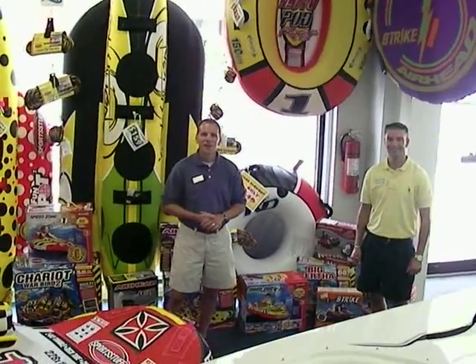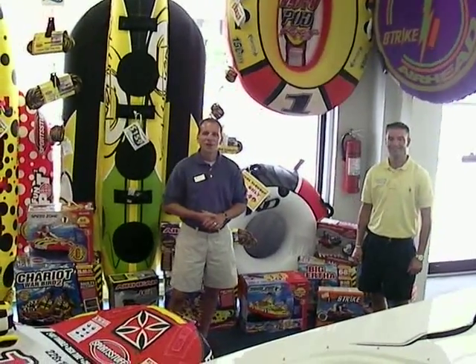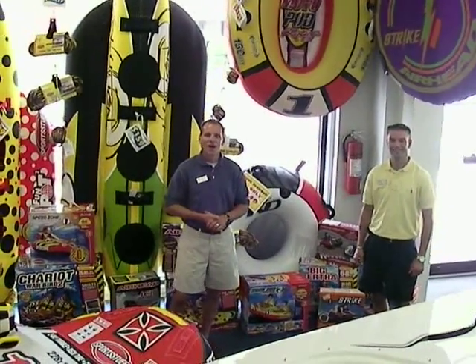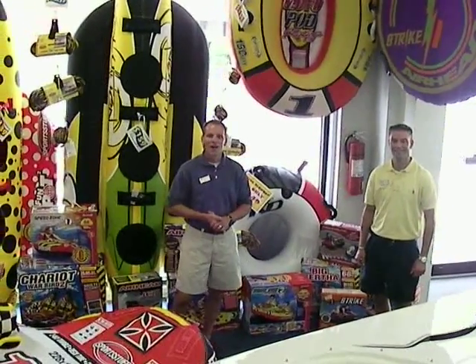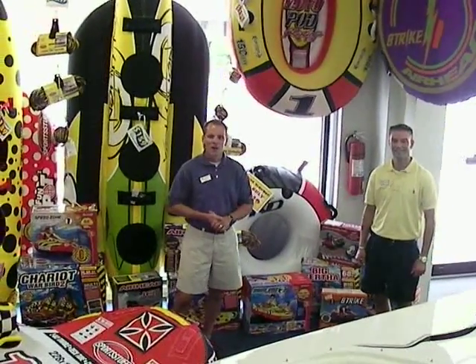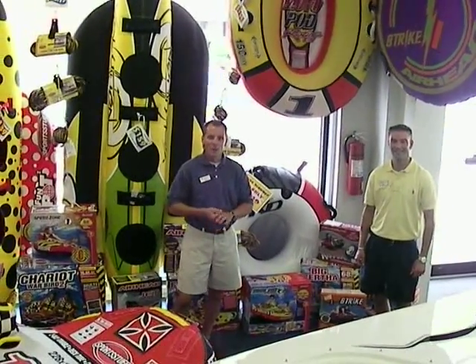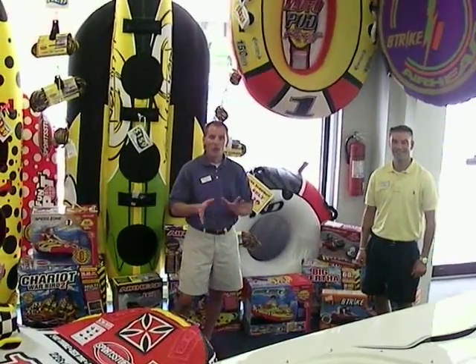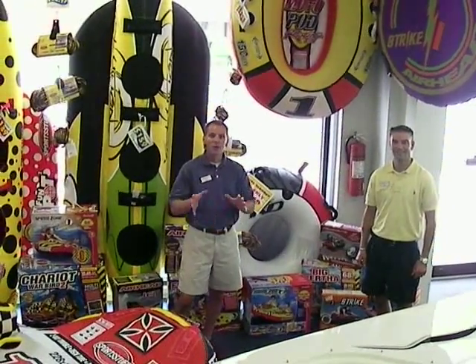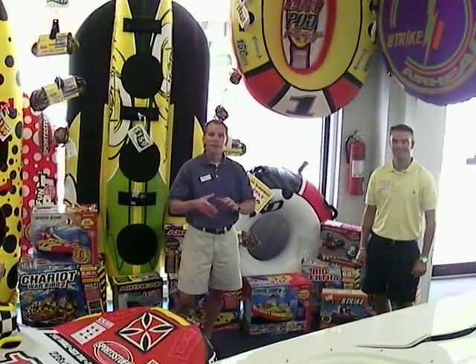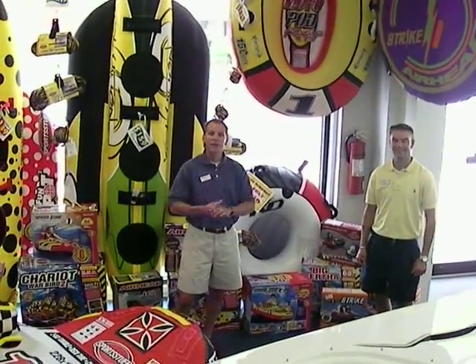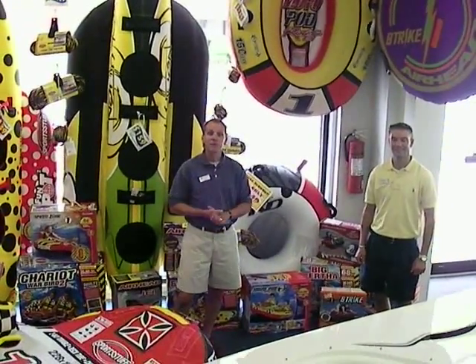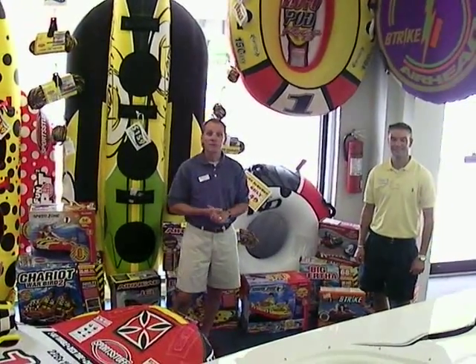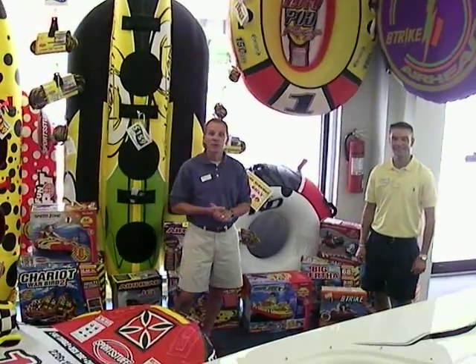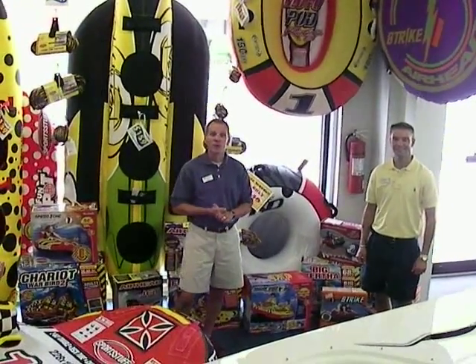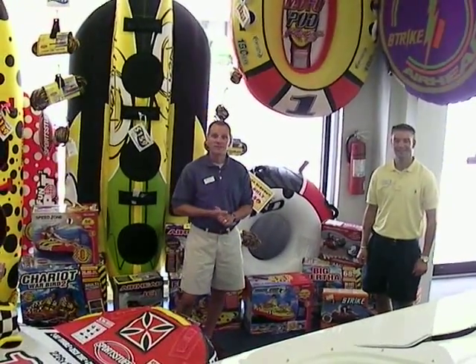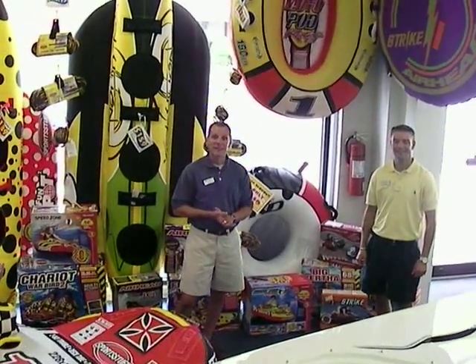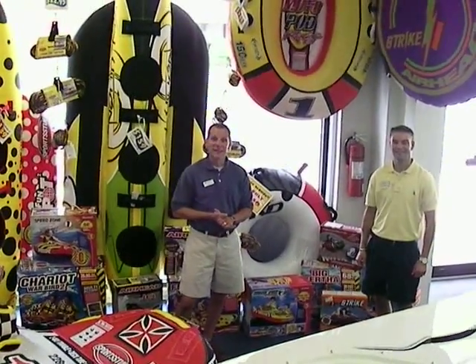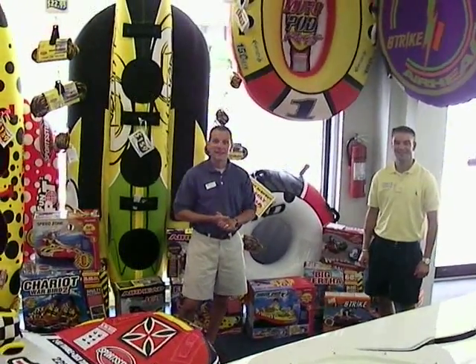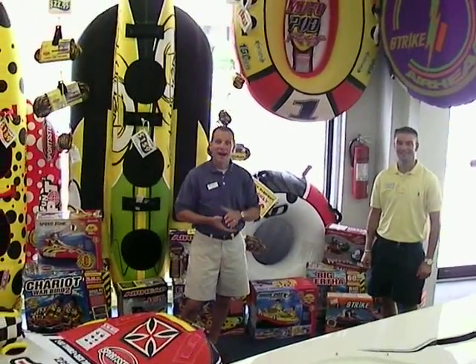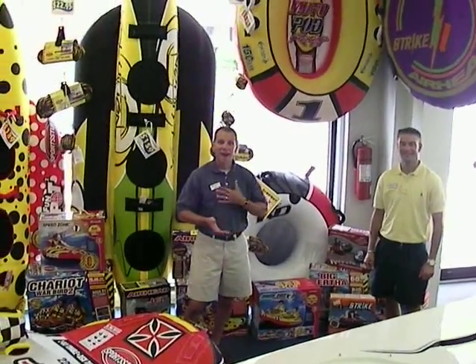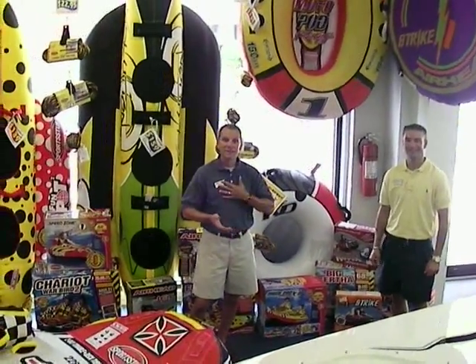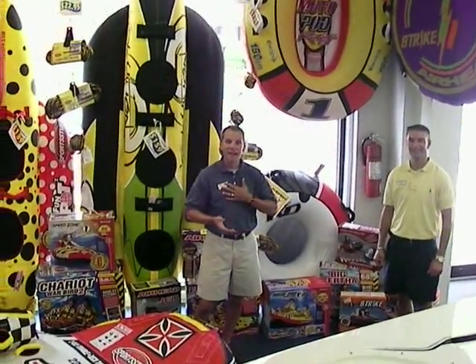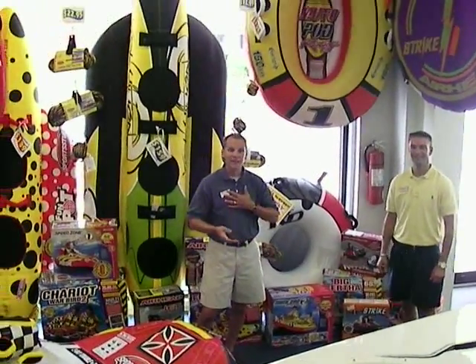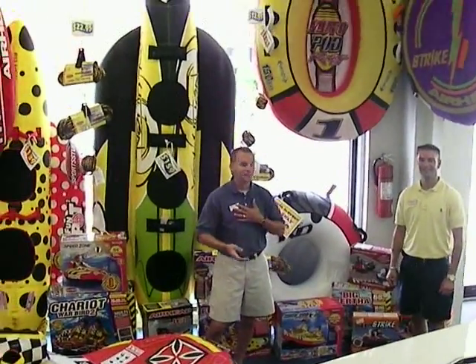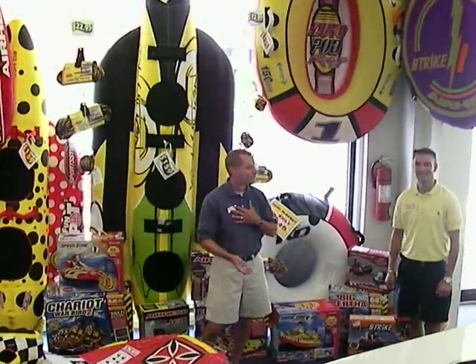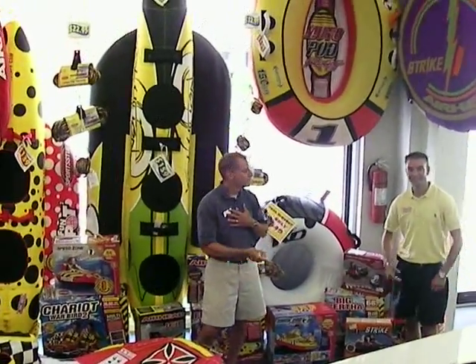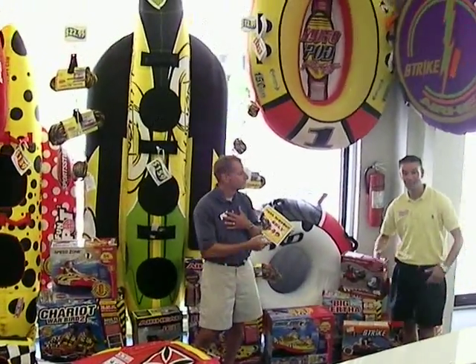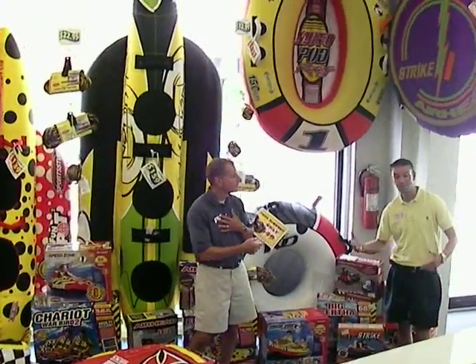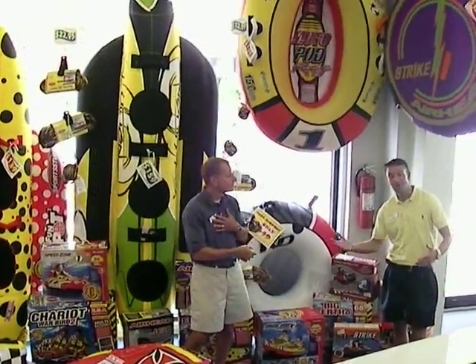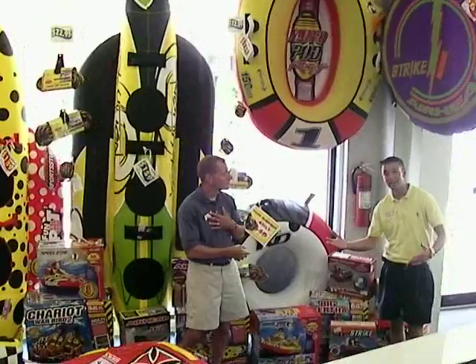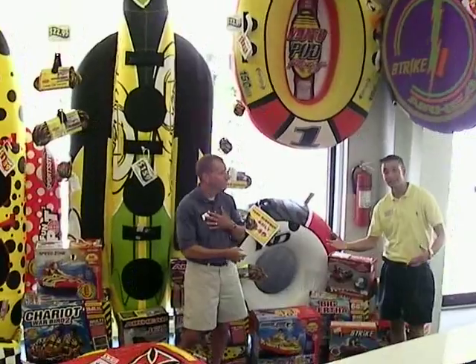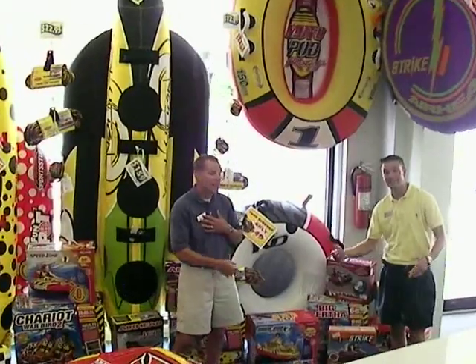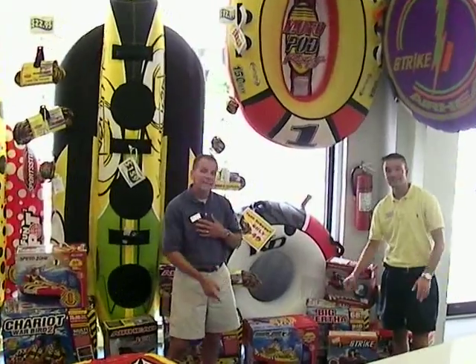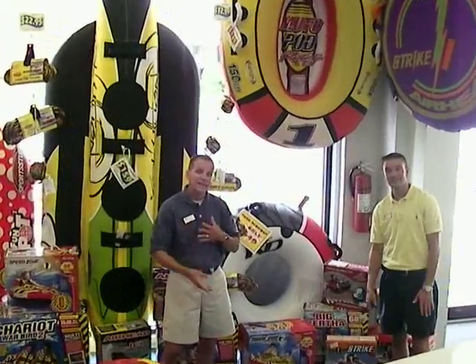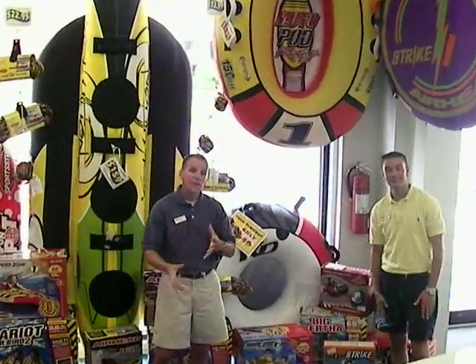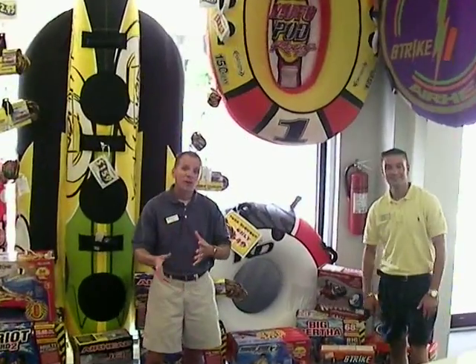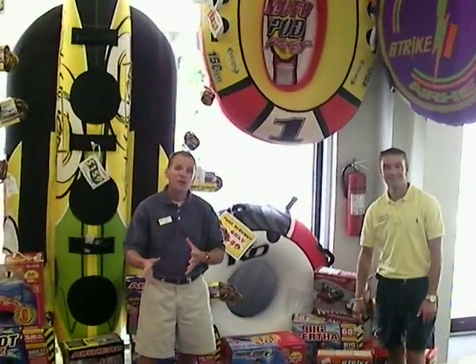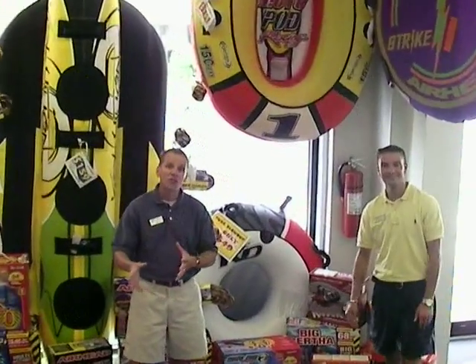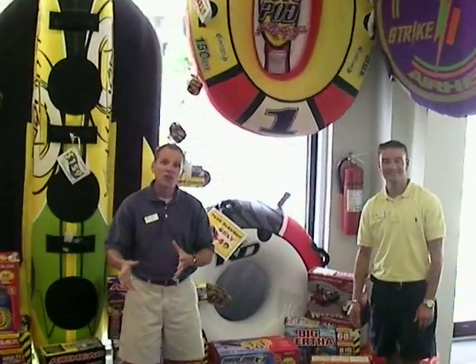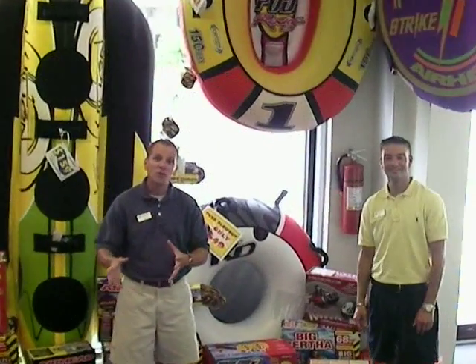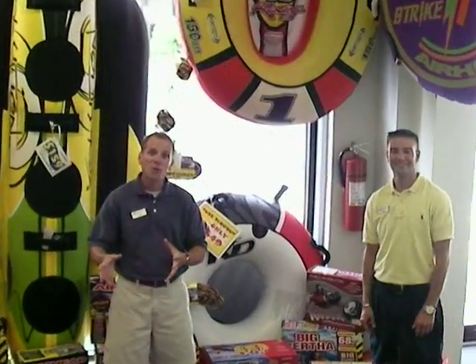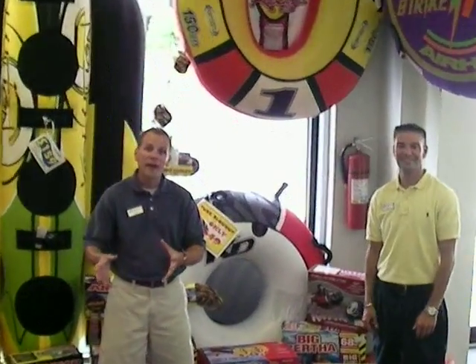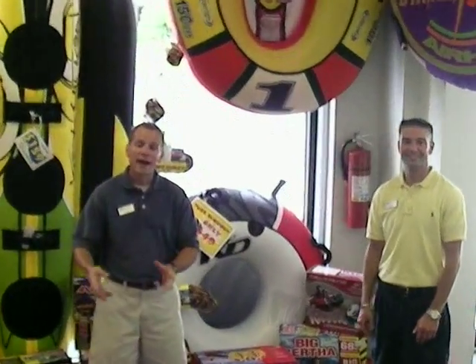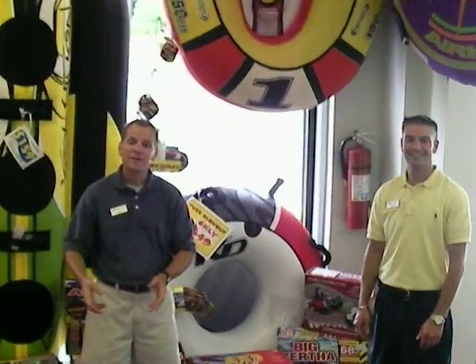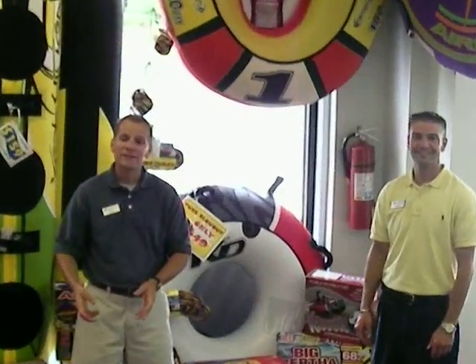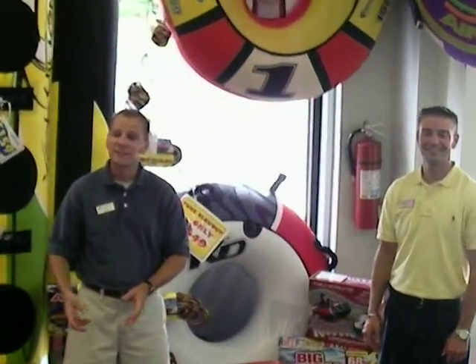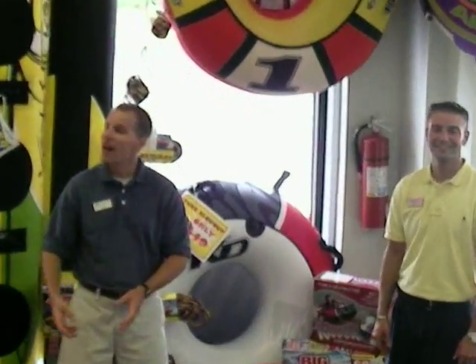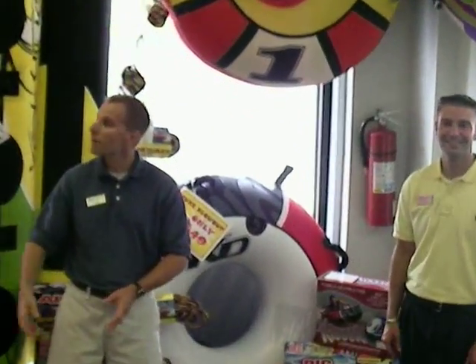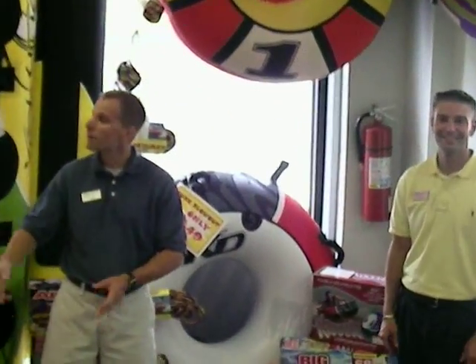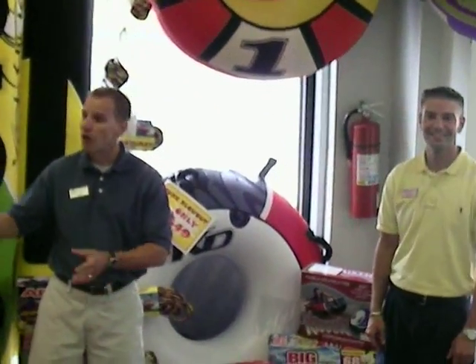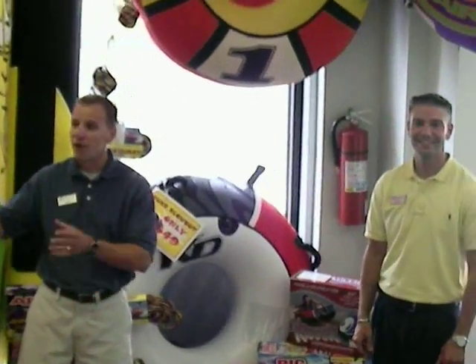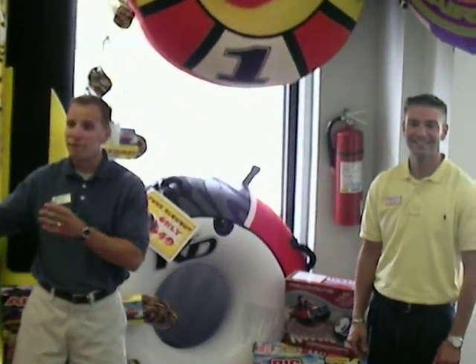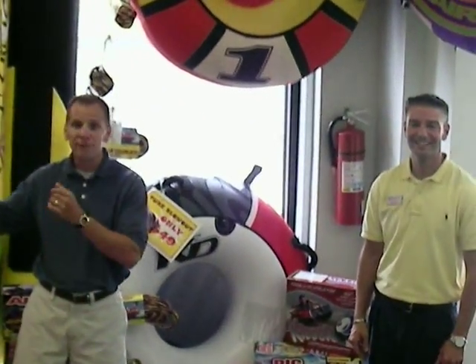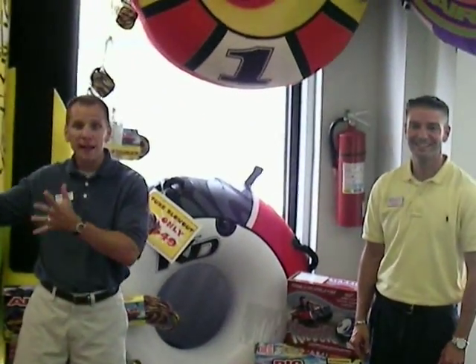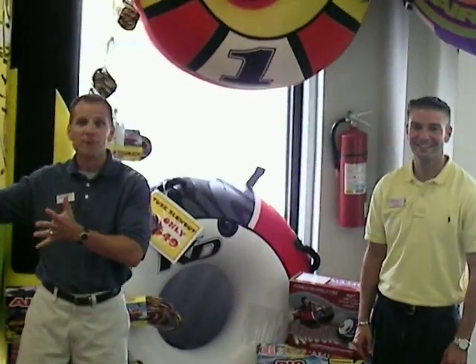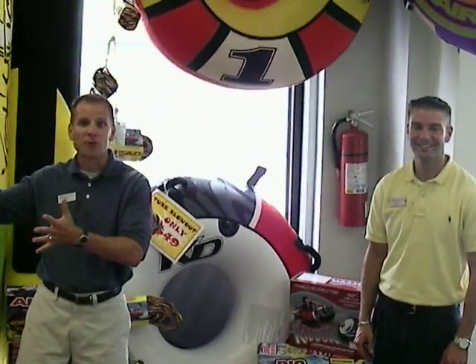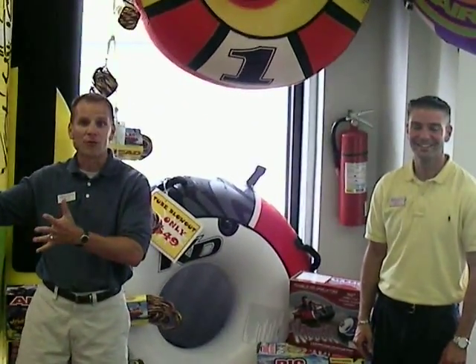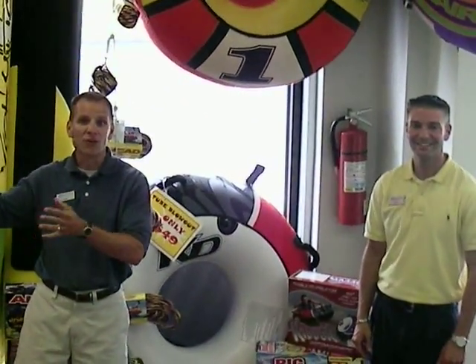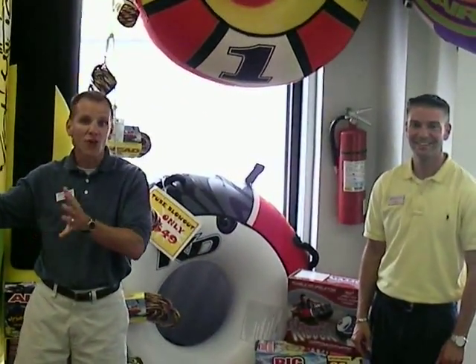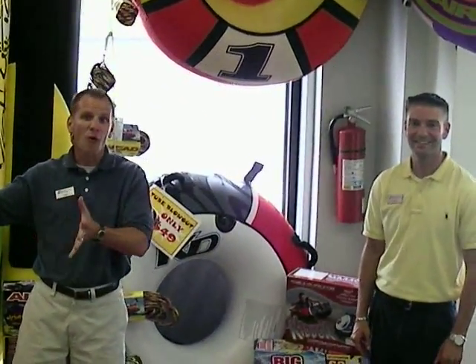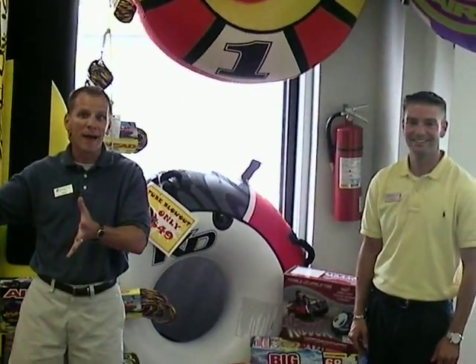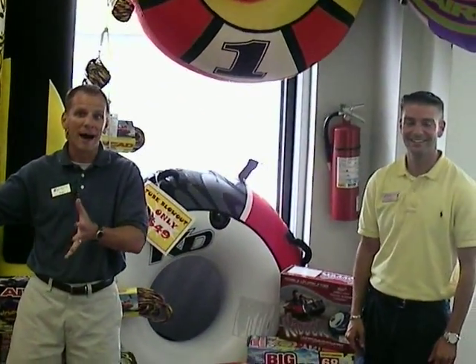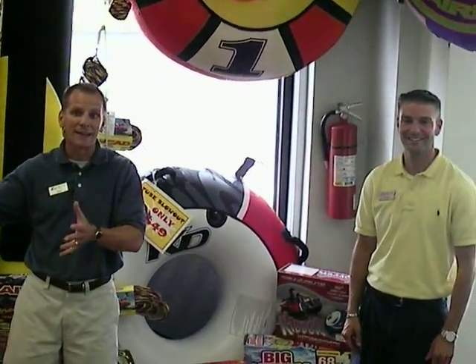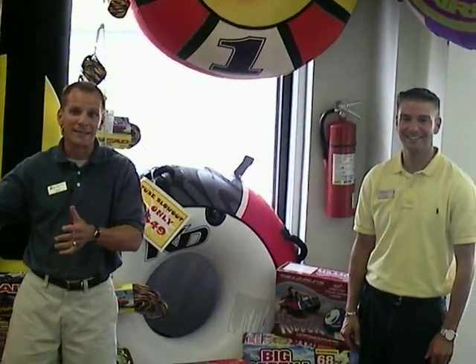Hello, welcome to Peter's Marine once again. I'm Ted and I'm Ryan. Today we're going to show you what we have in stock for our inflatables, our tow behinds.